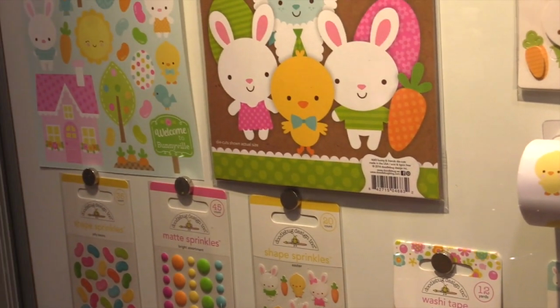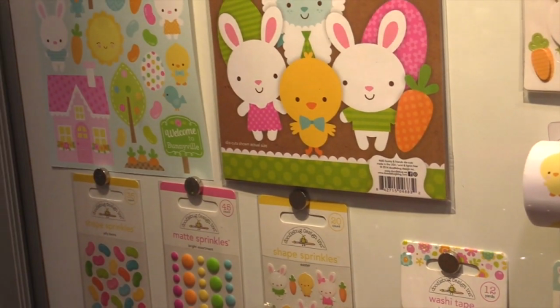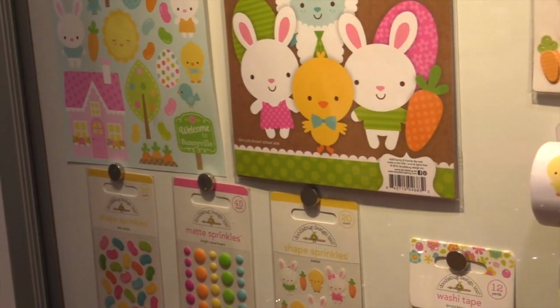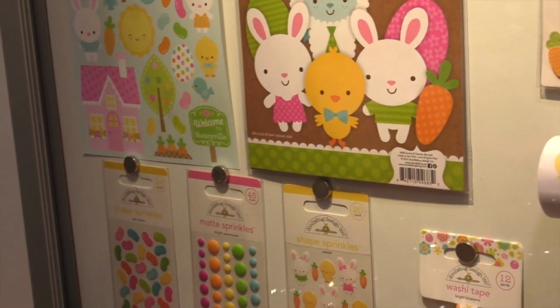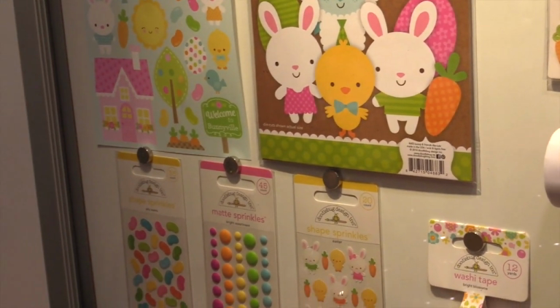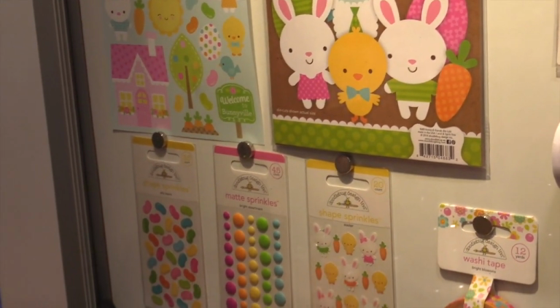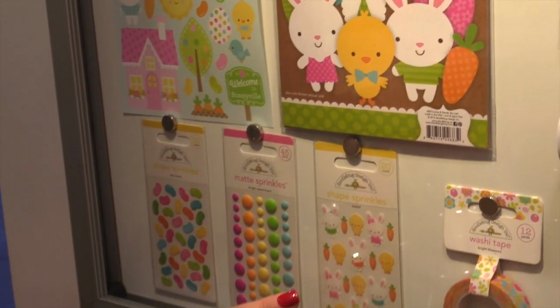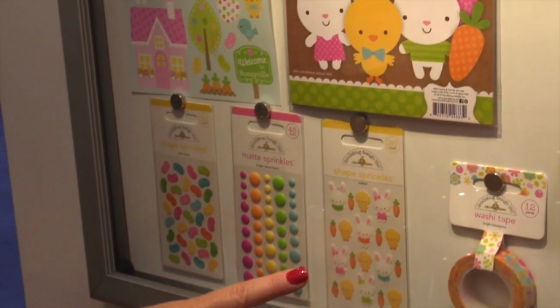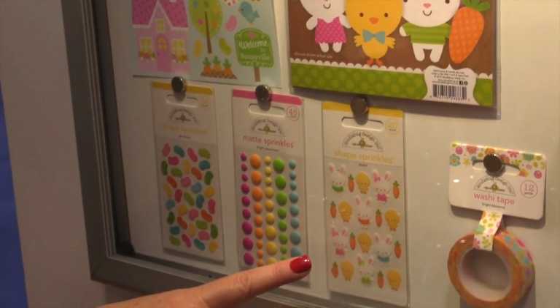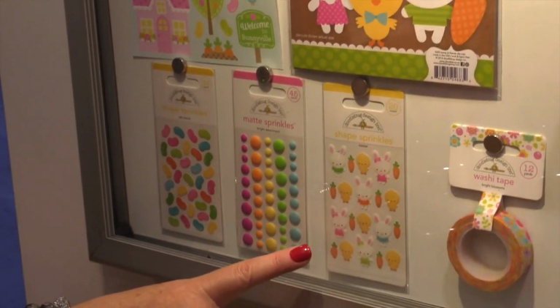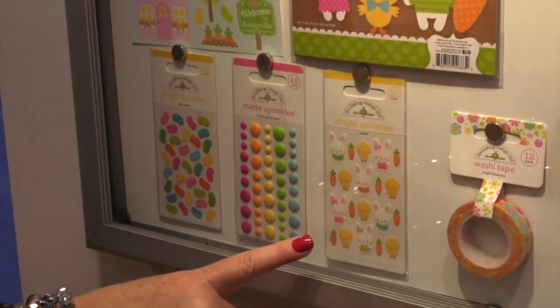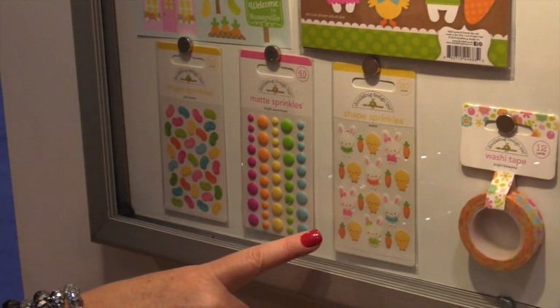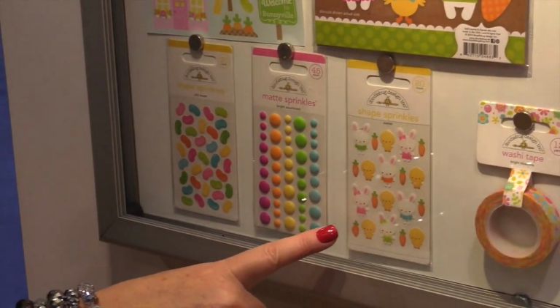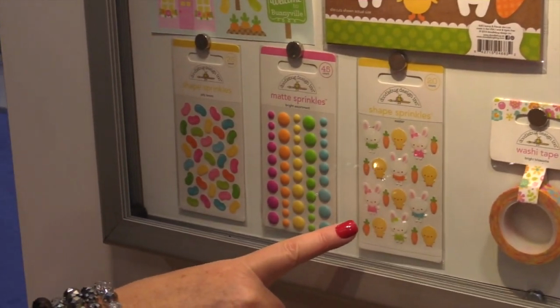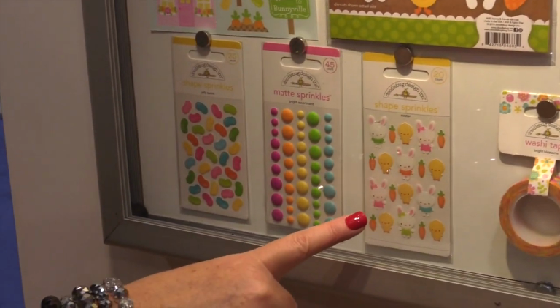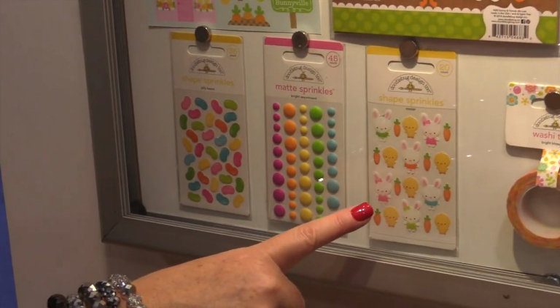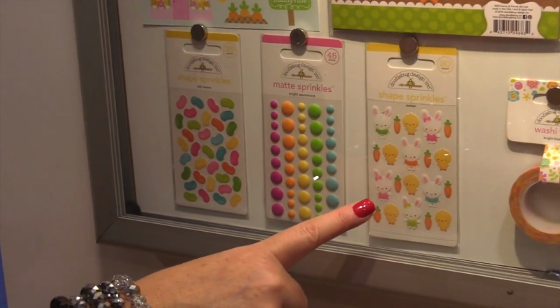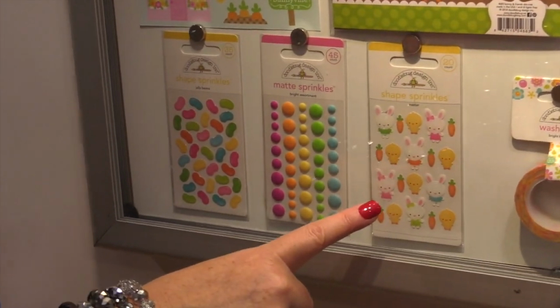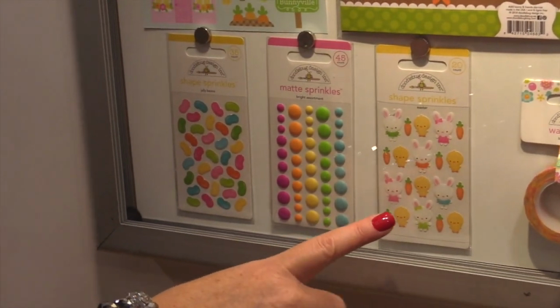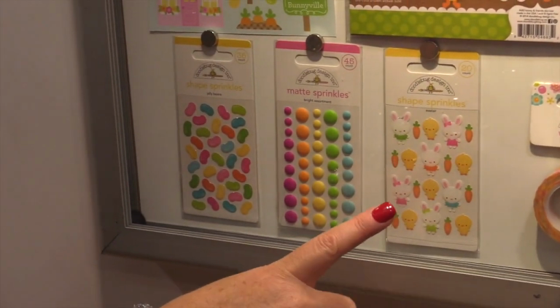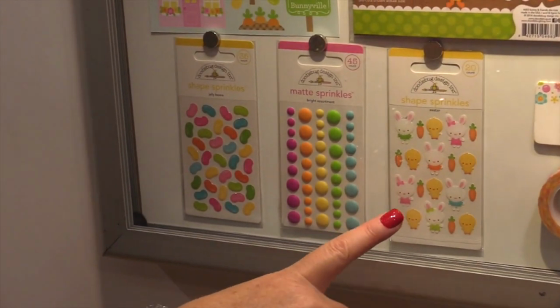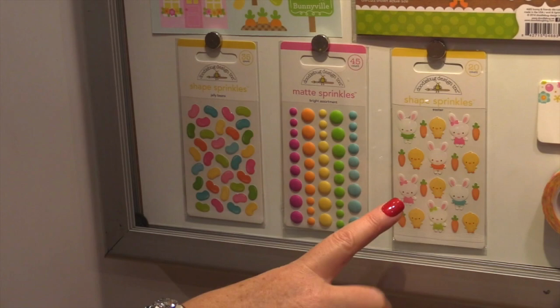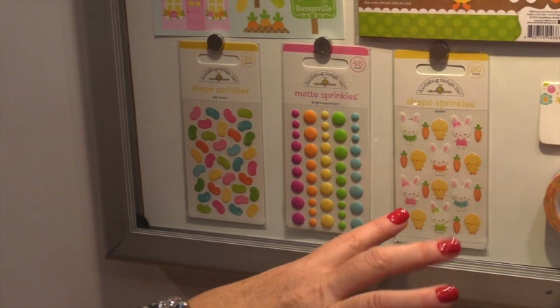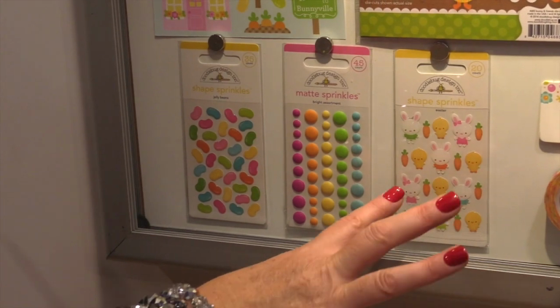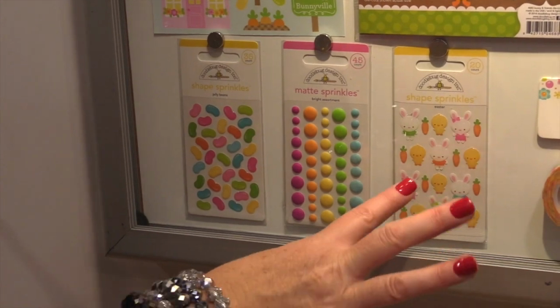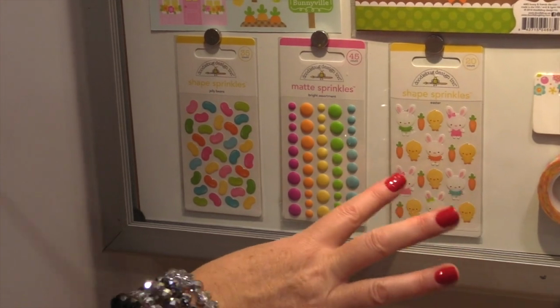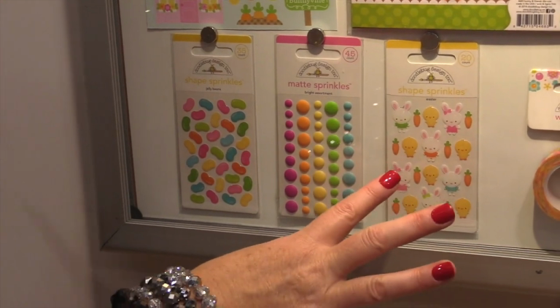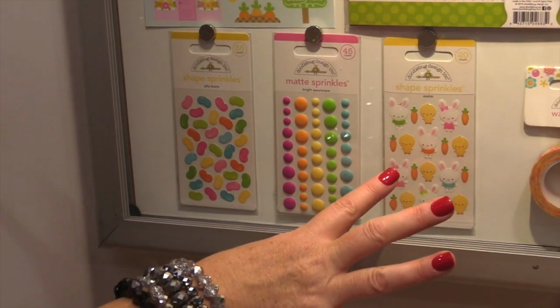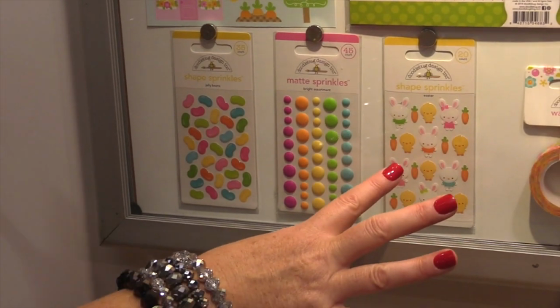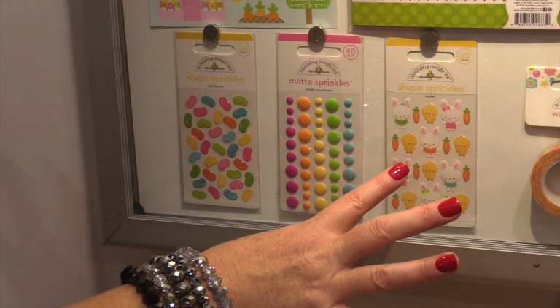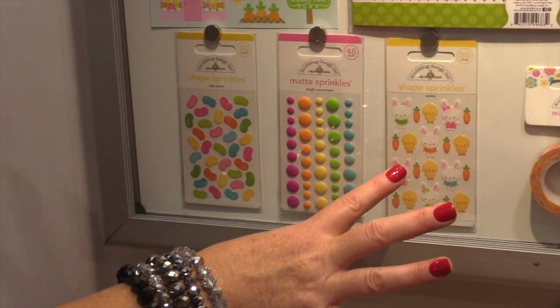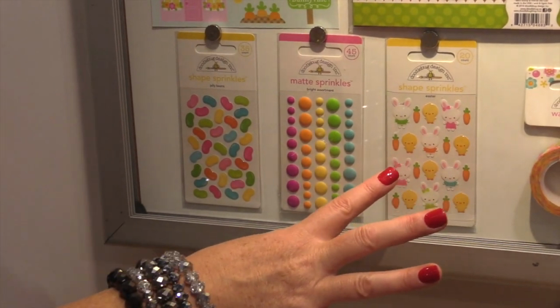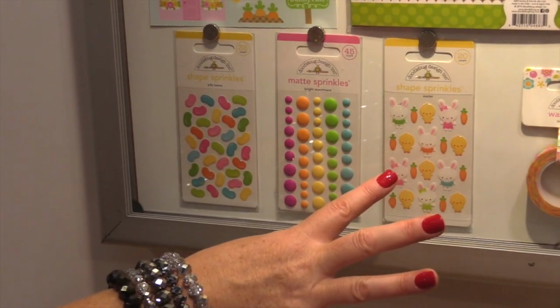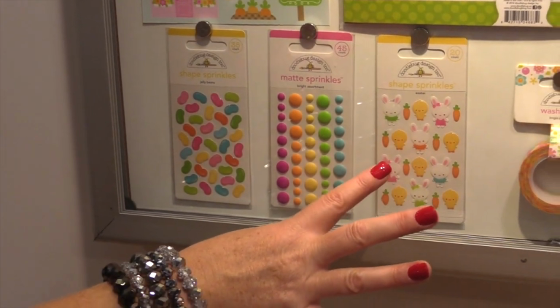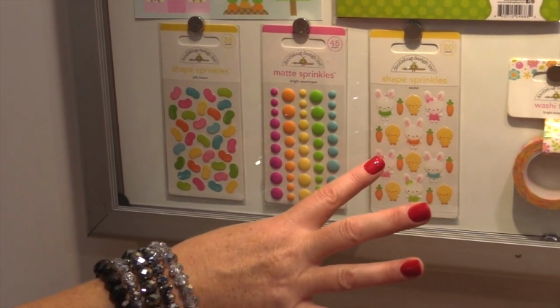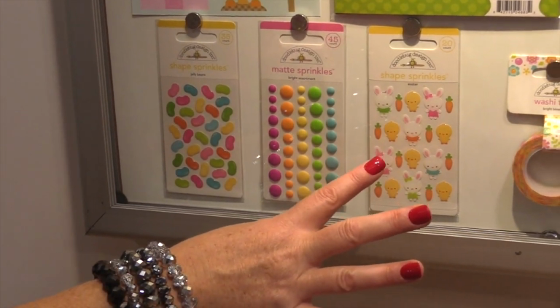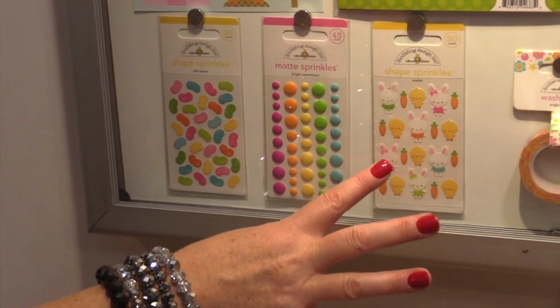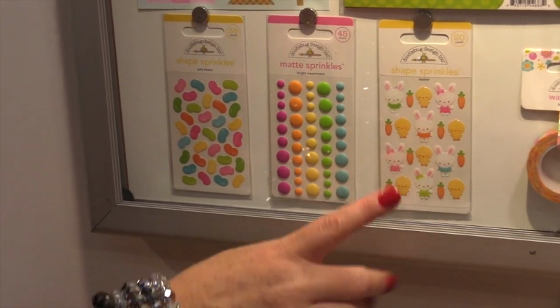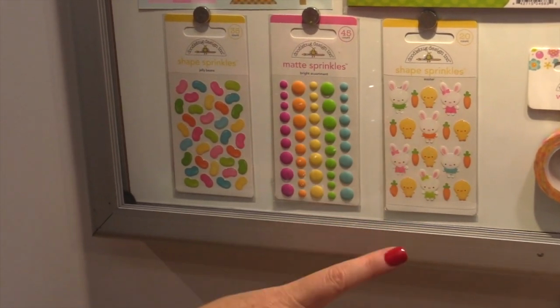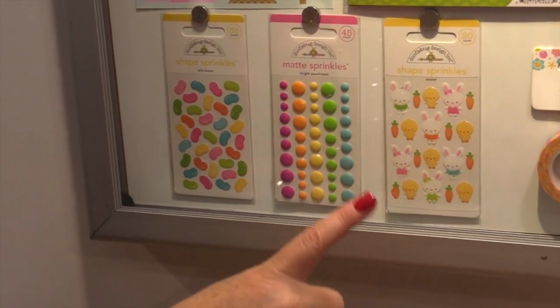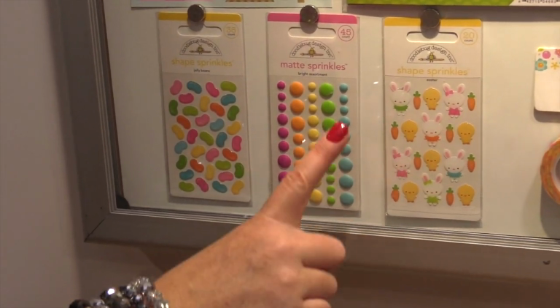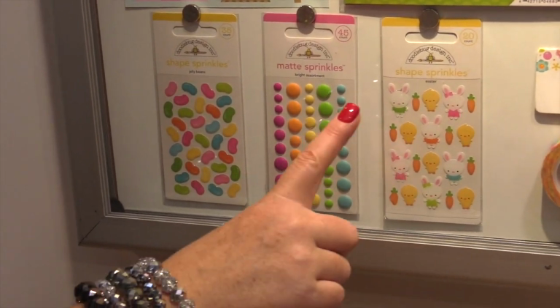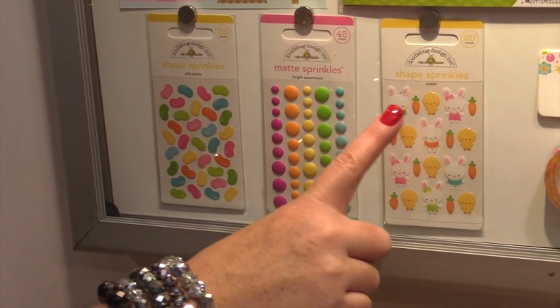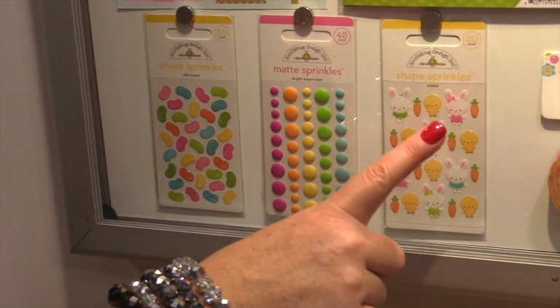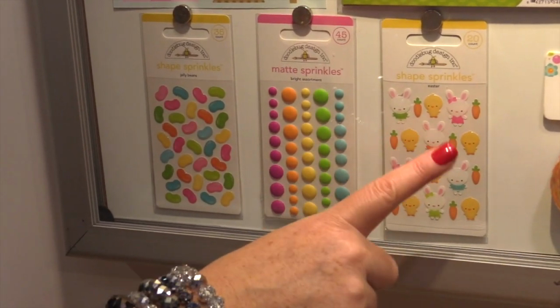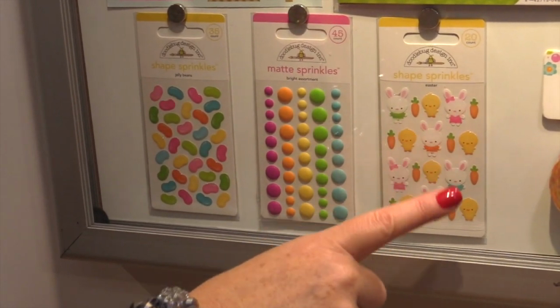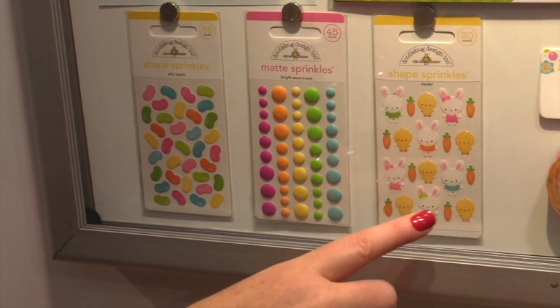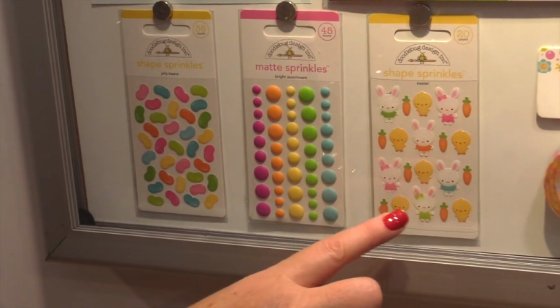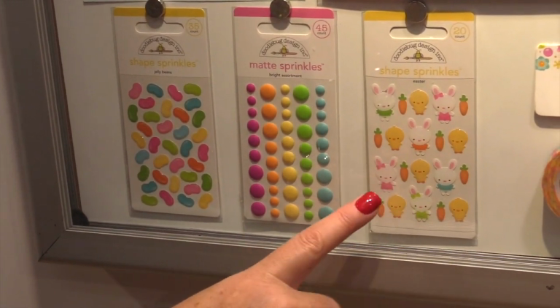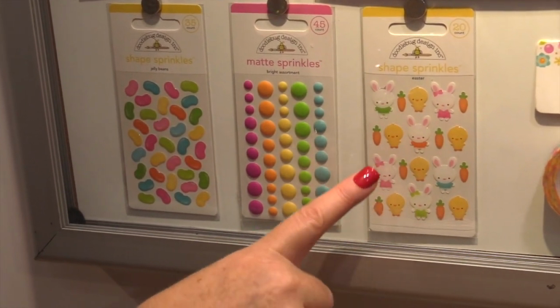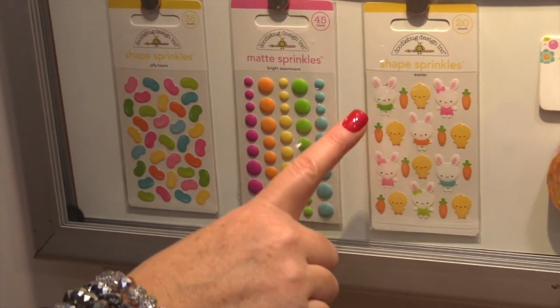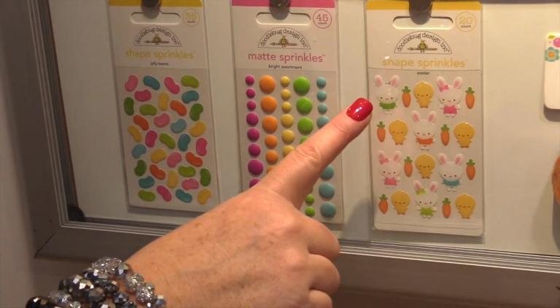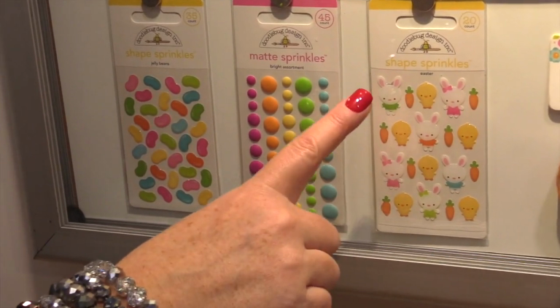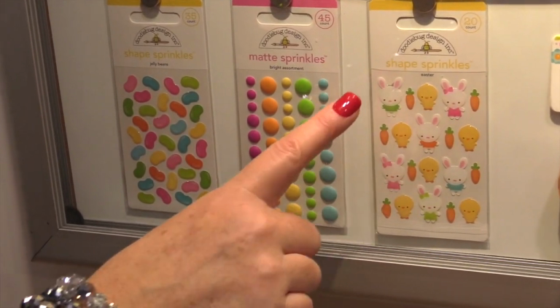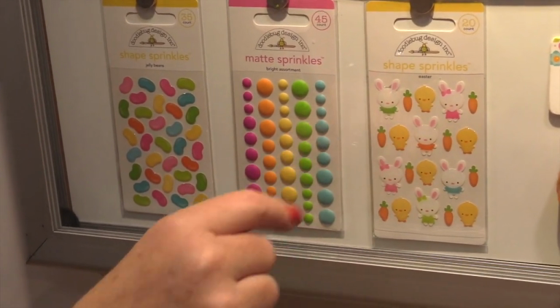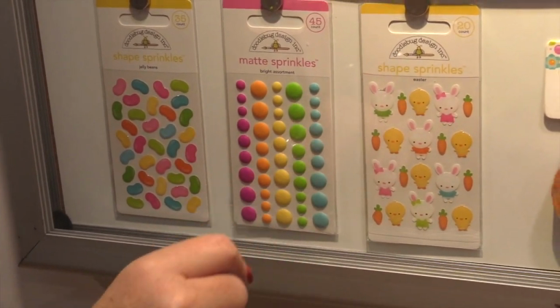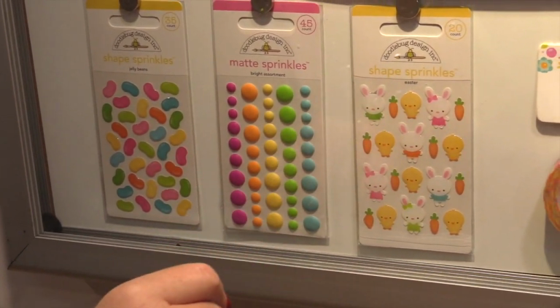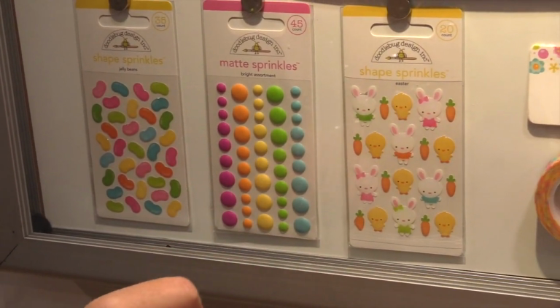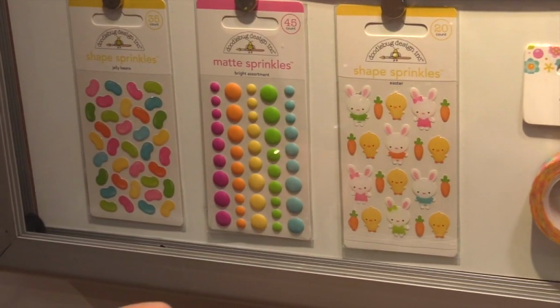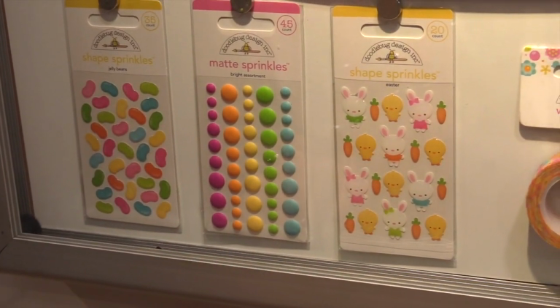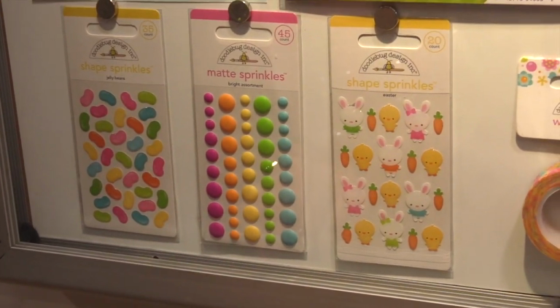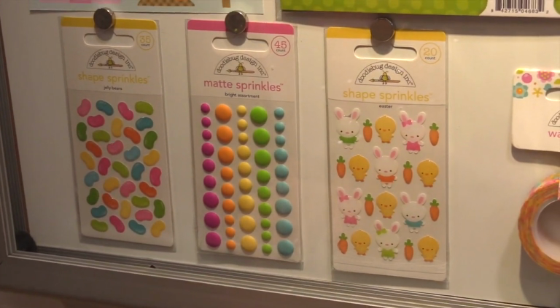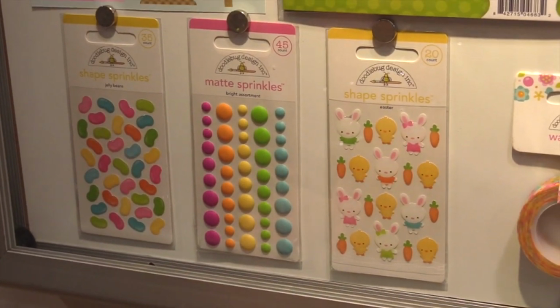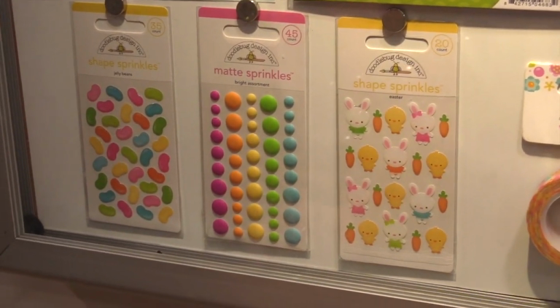They have the shape sprinkles, which are the epoxy stickers. They have bunnies and chicks and look at those adorable little carrots.